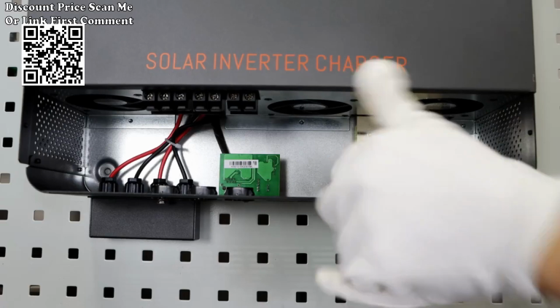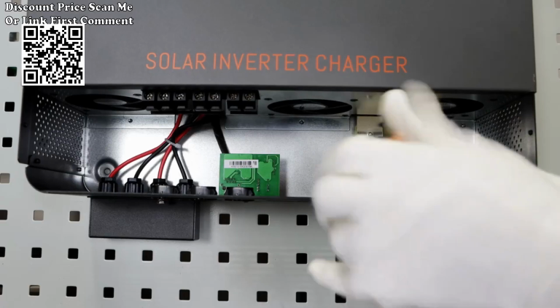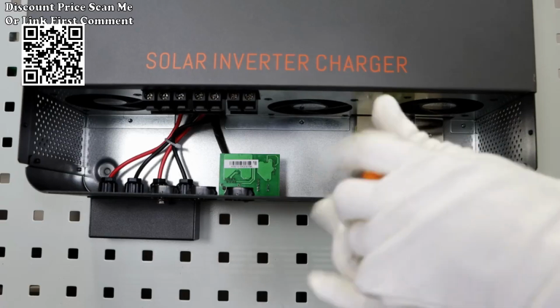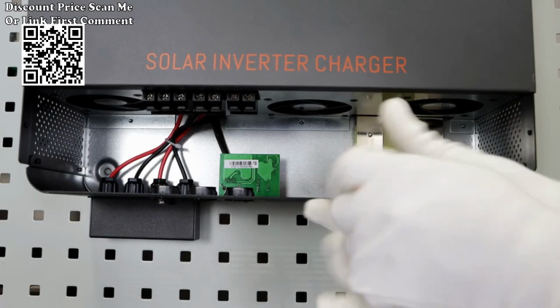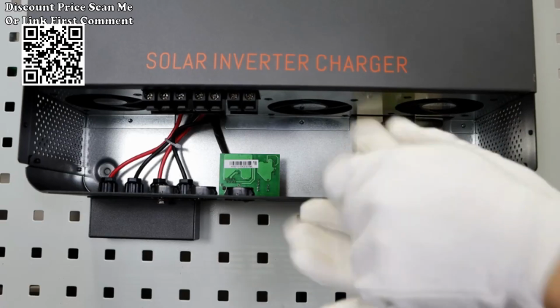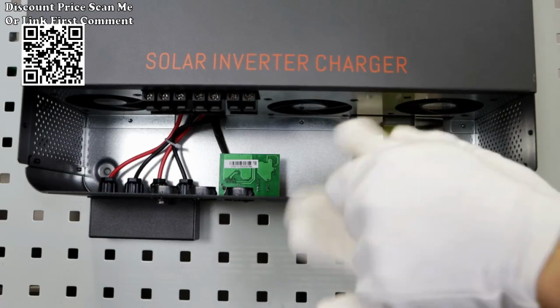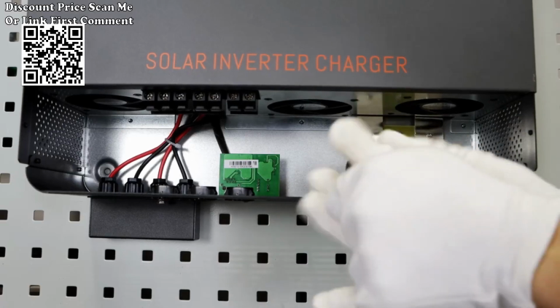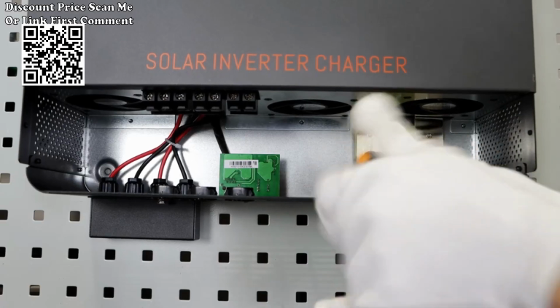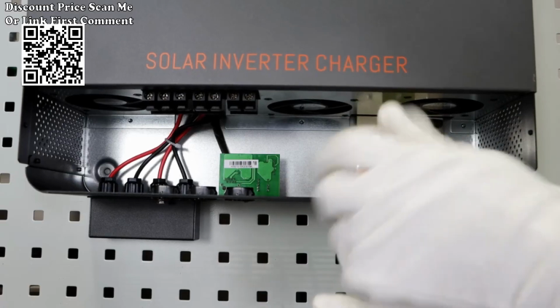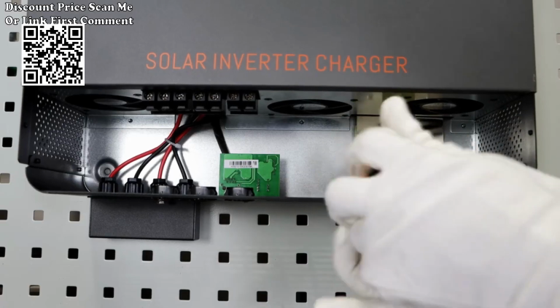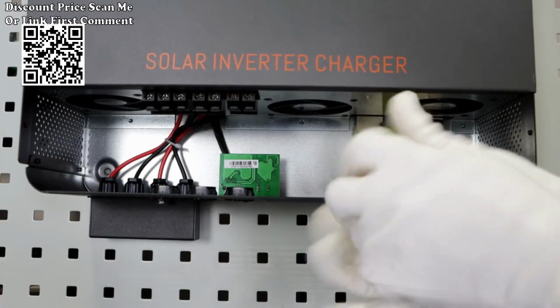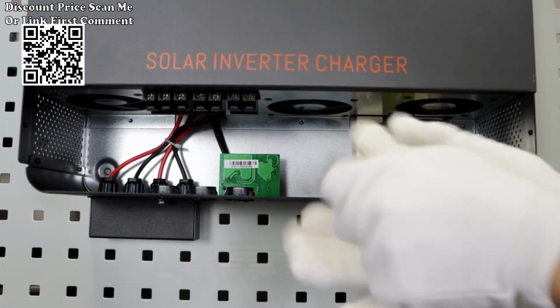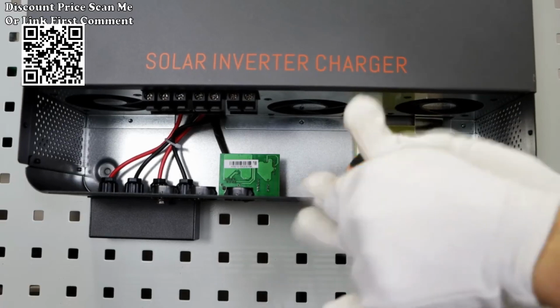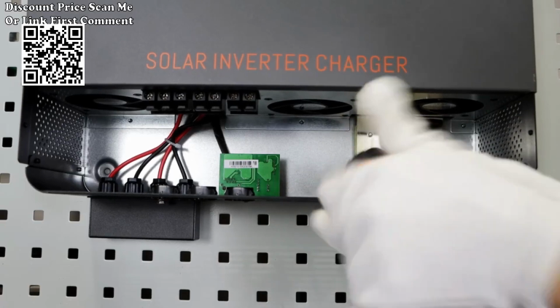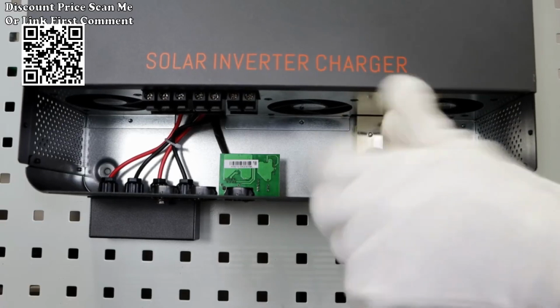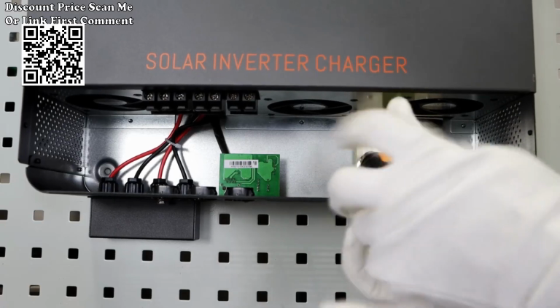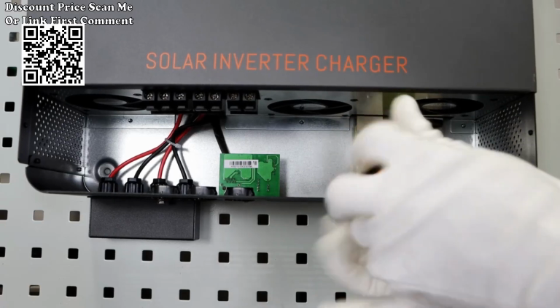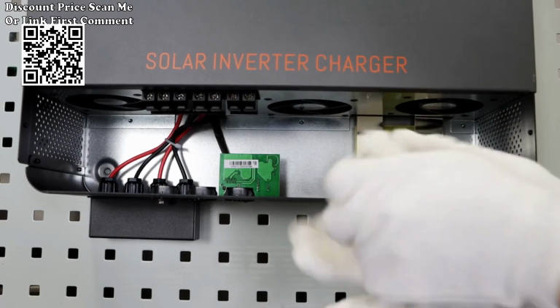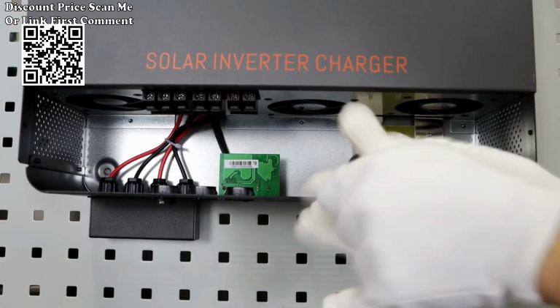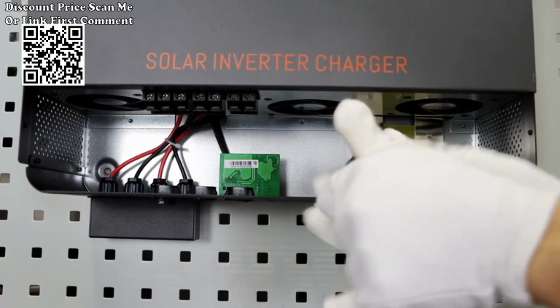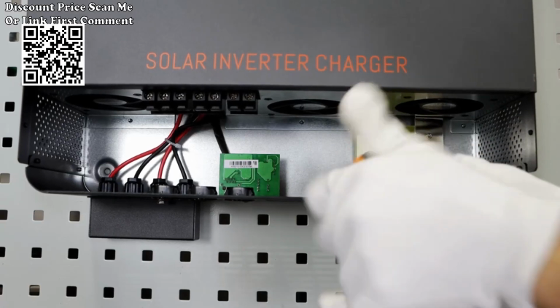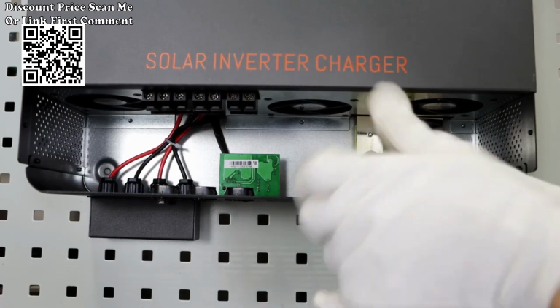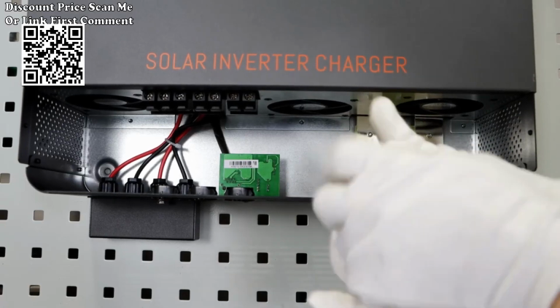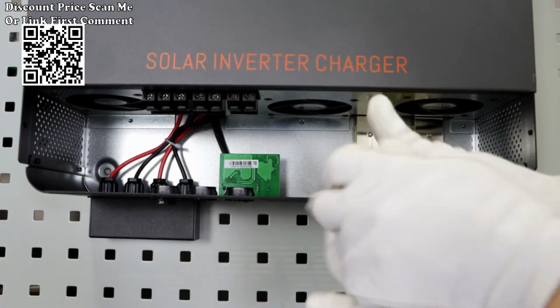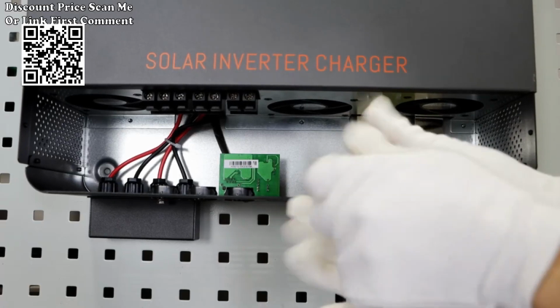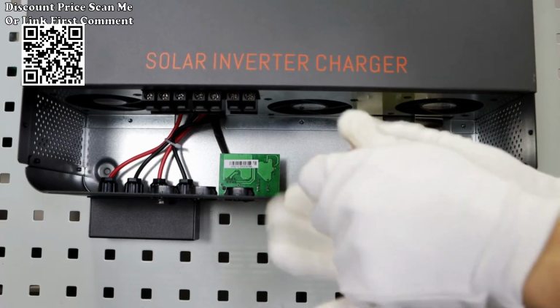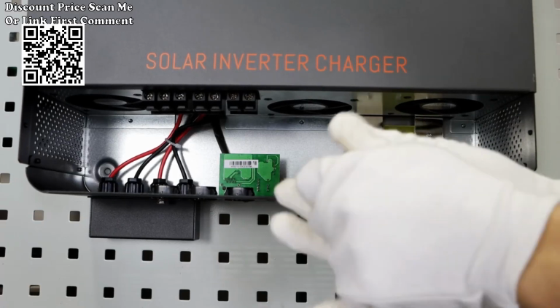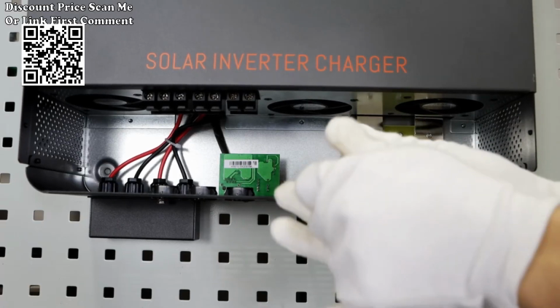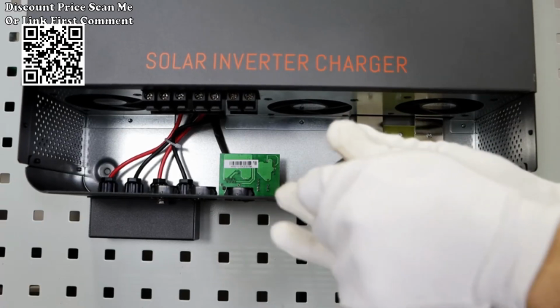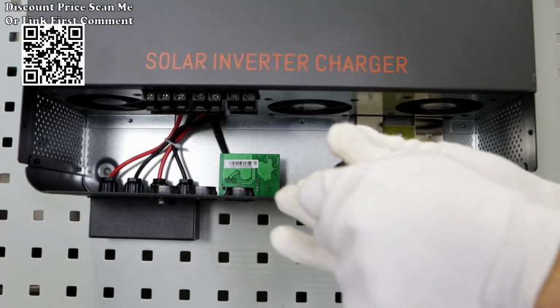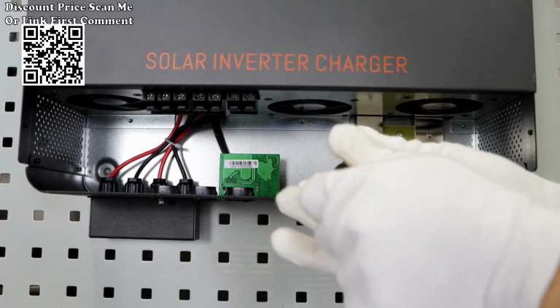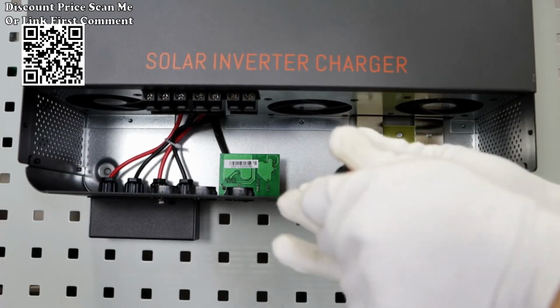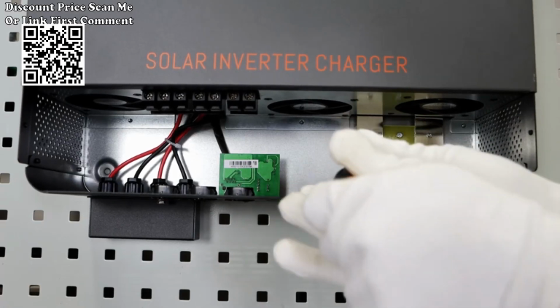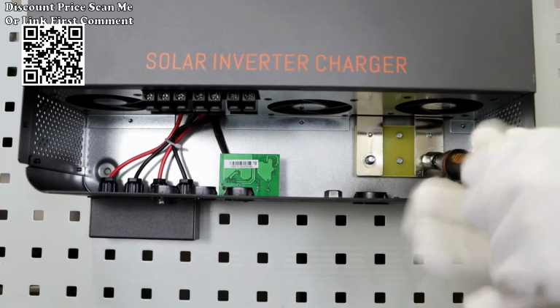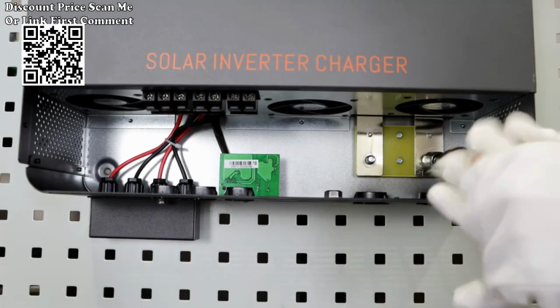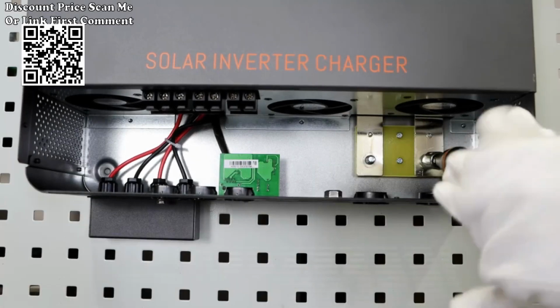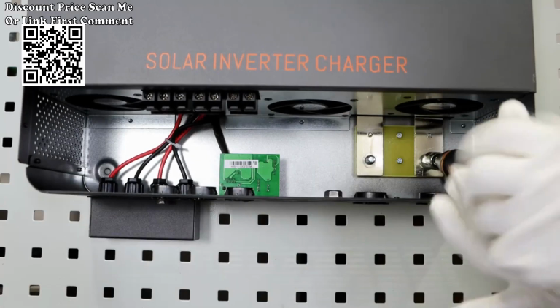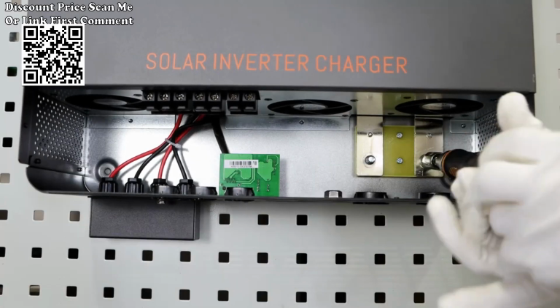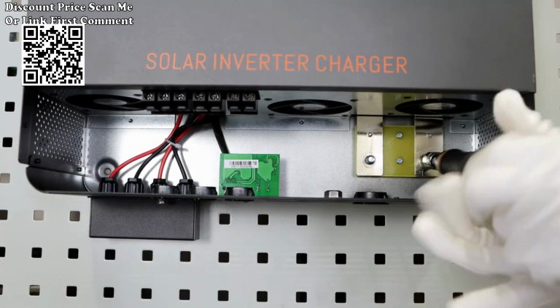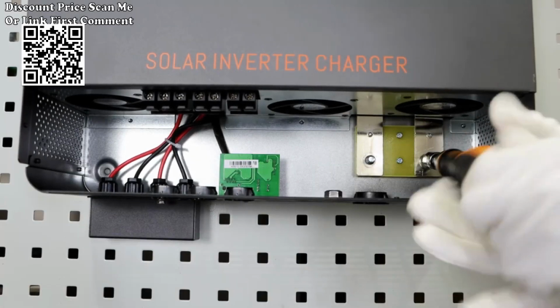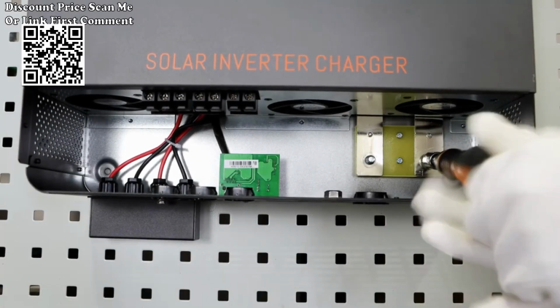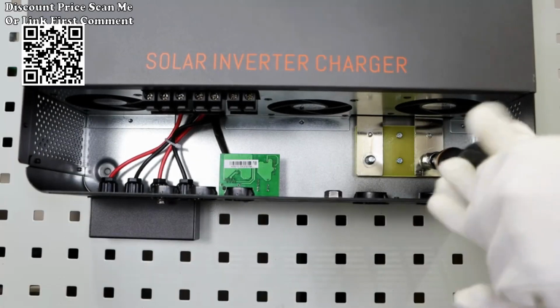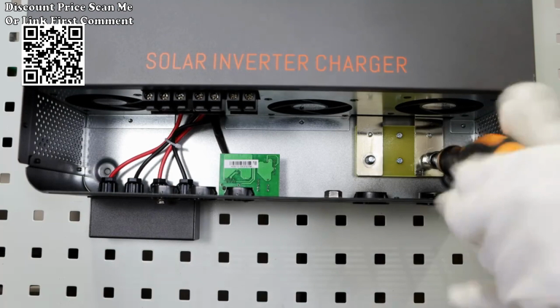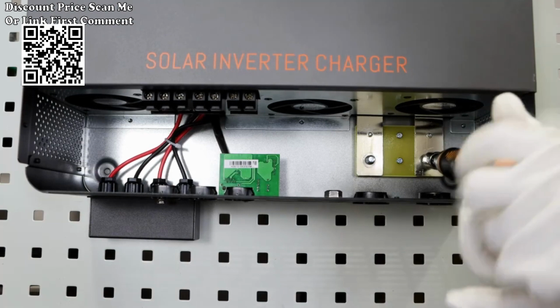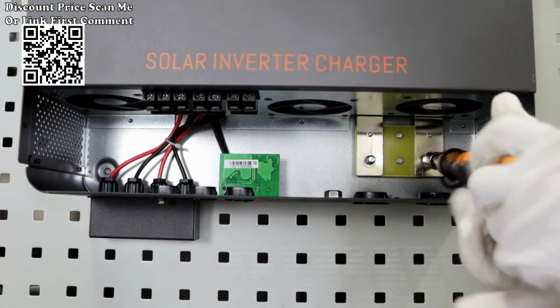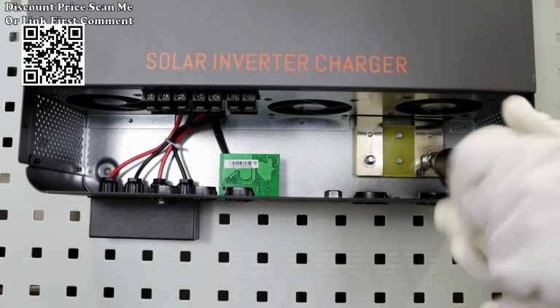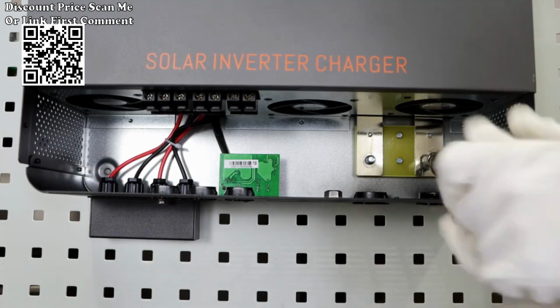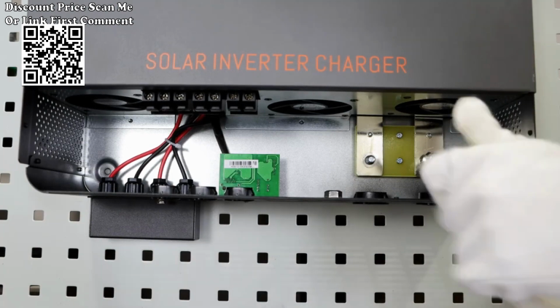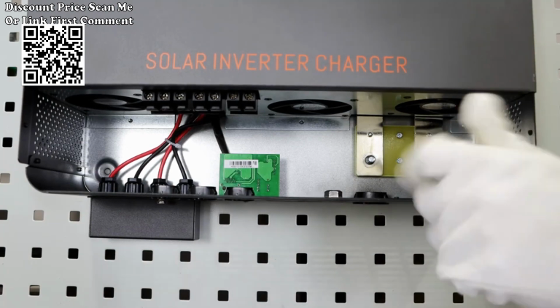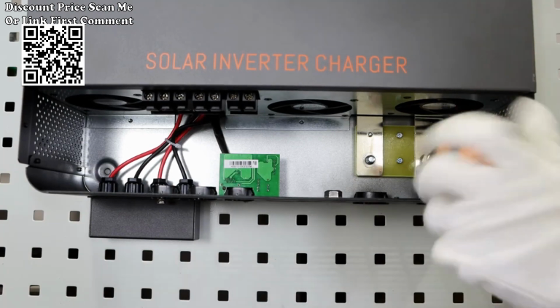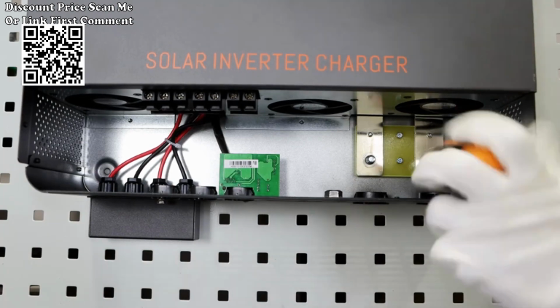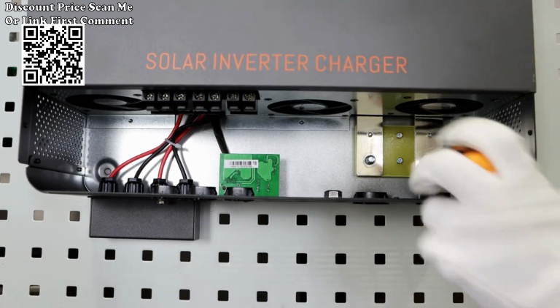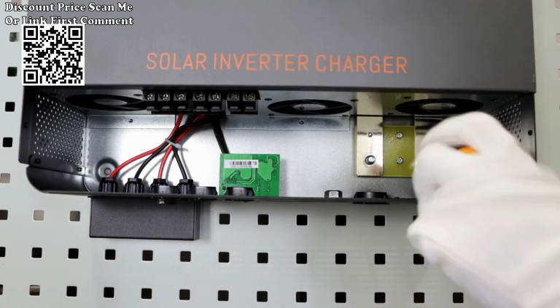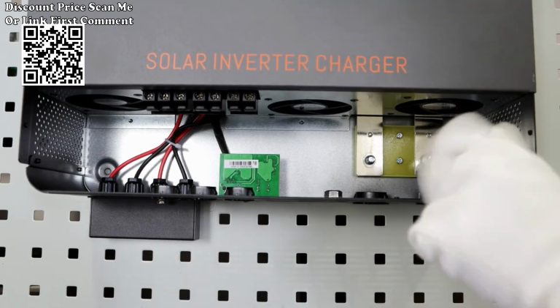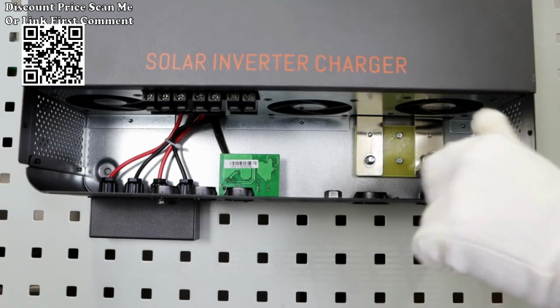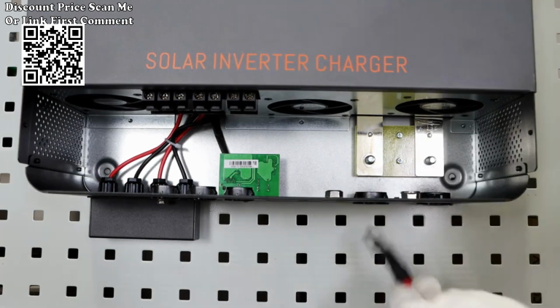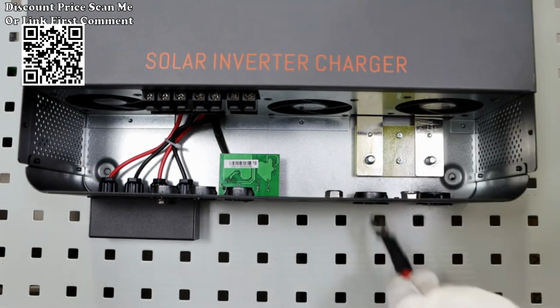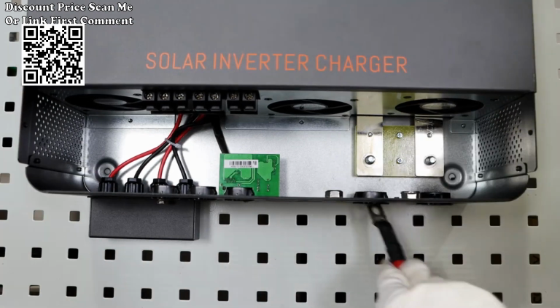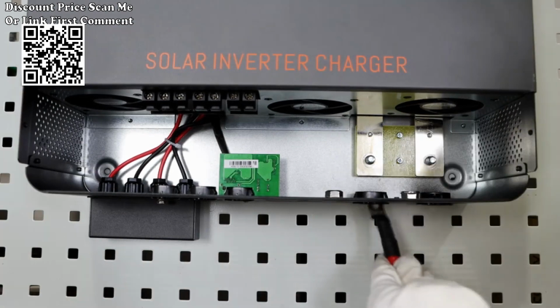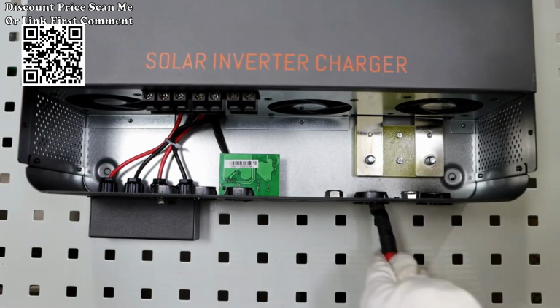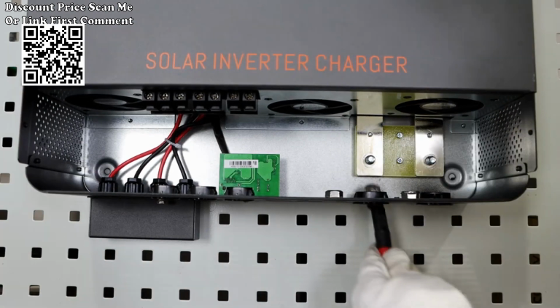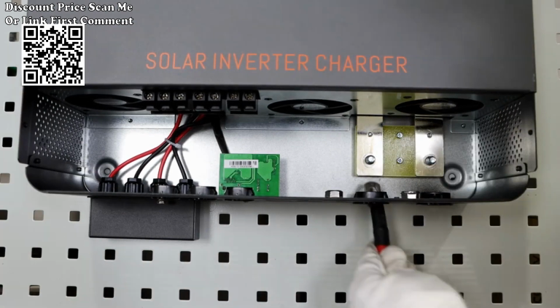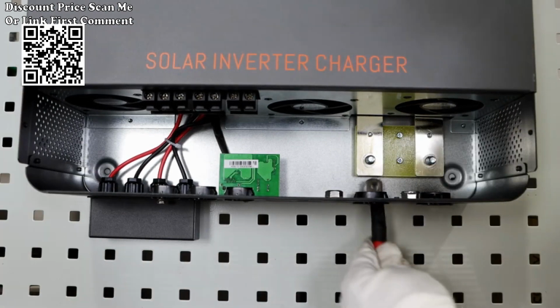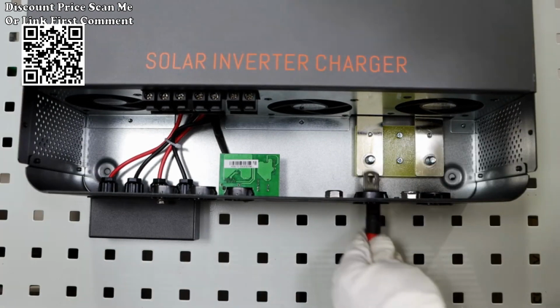Four charging mode support: utility first, solar first, solar and utility, and battery and solar.